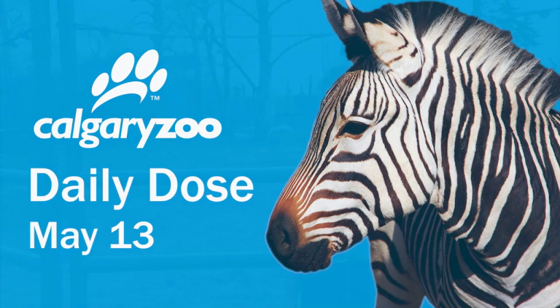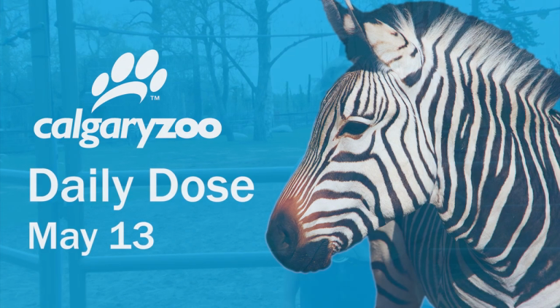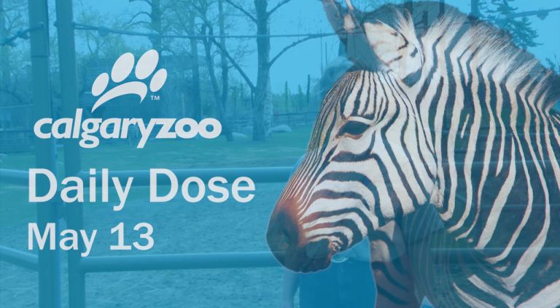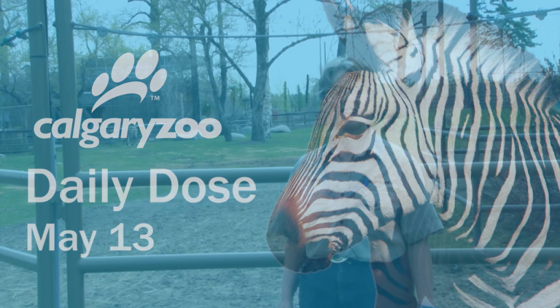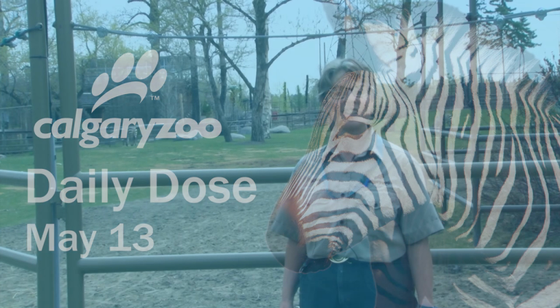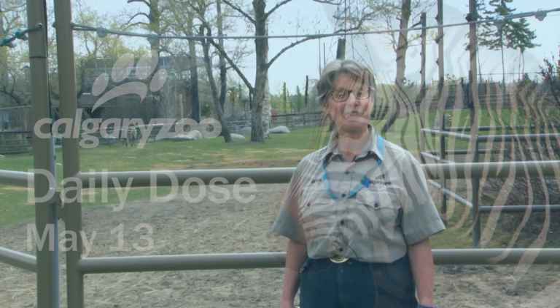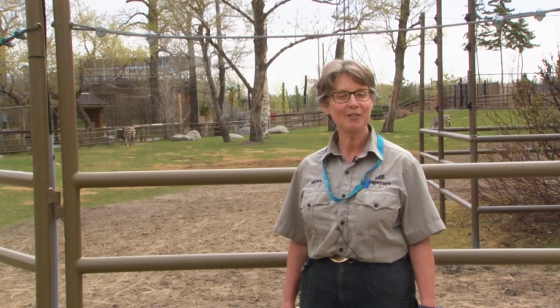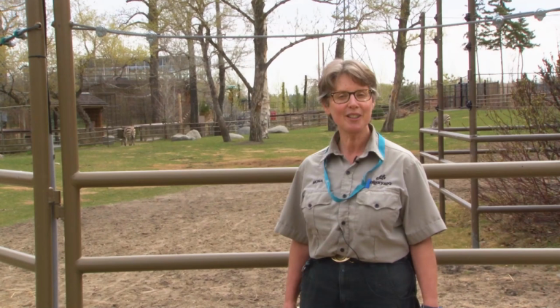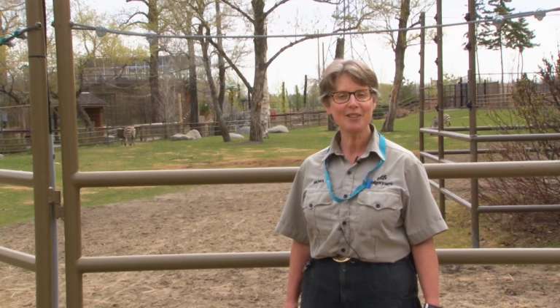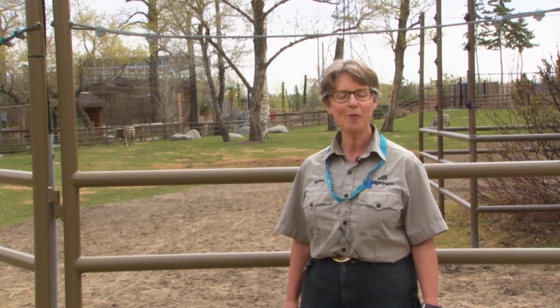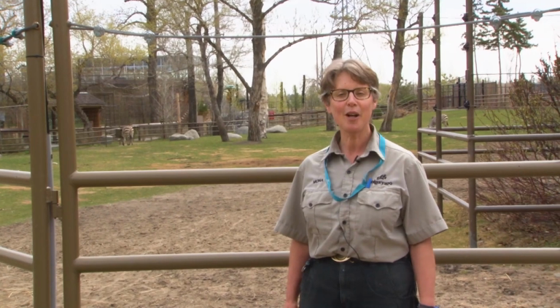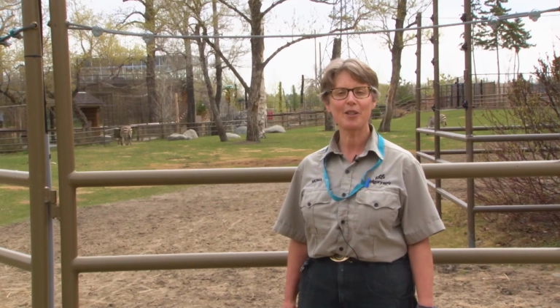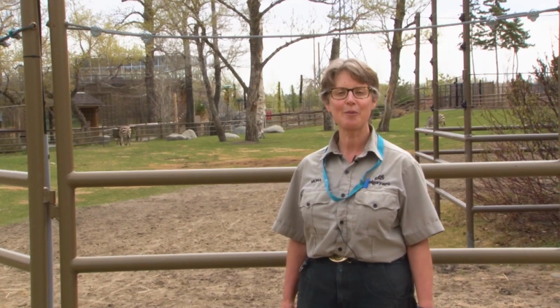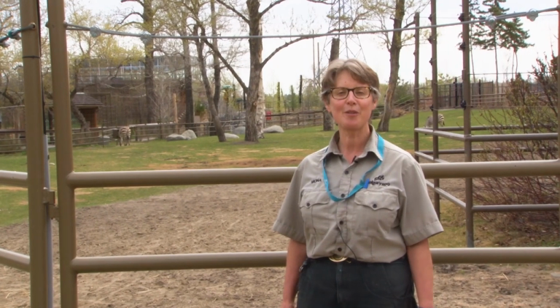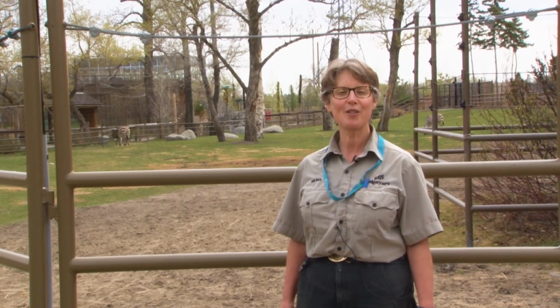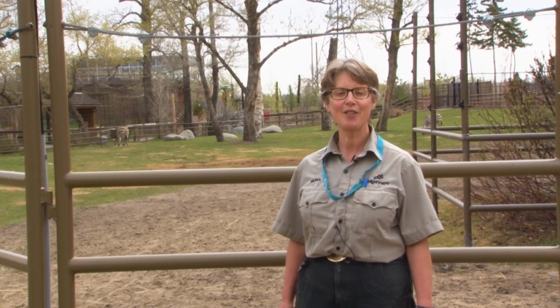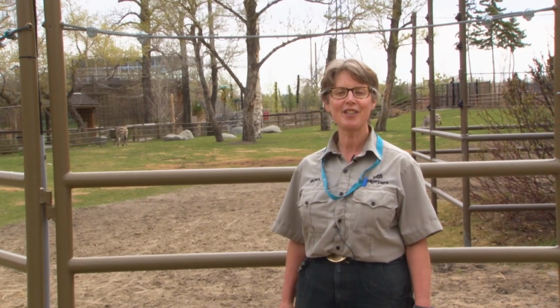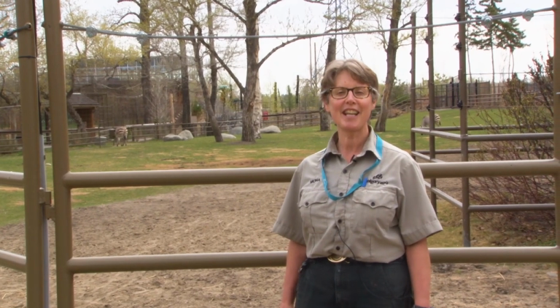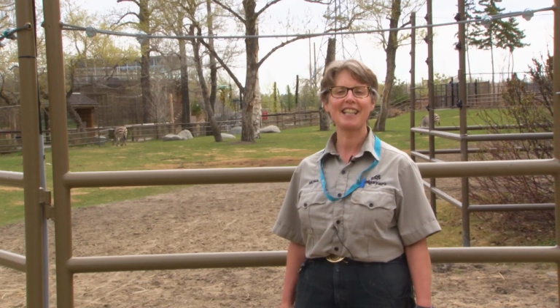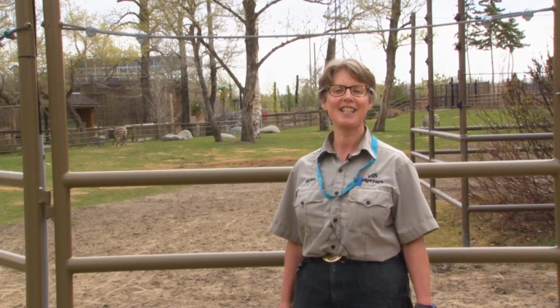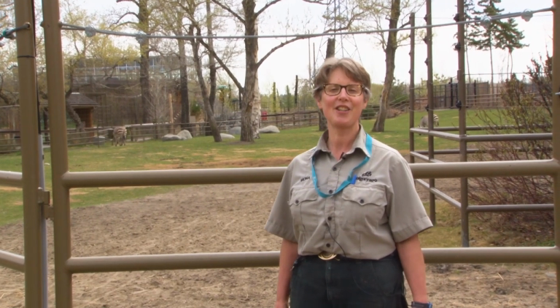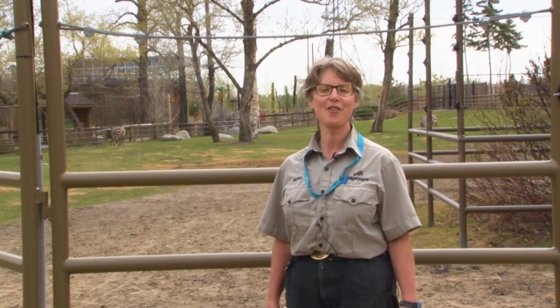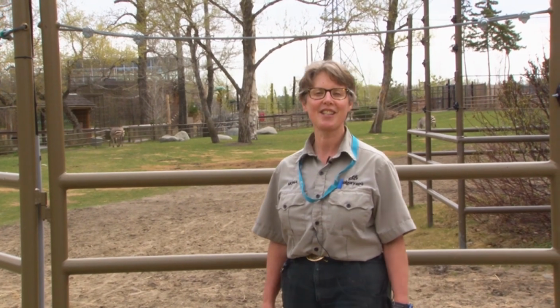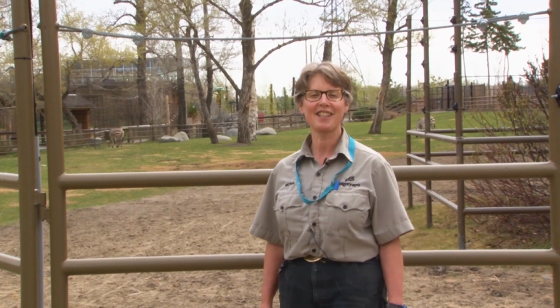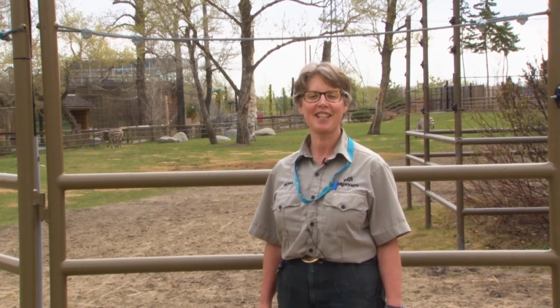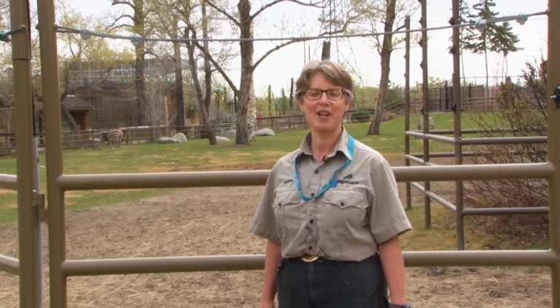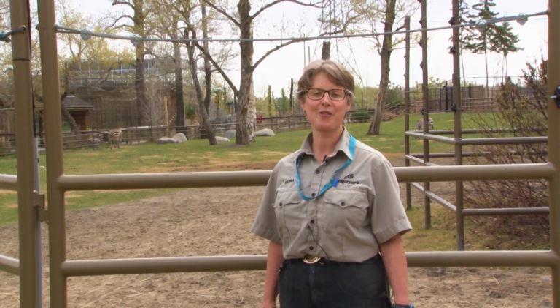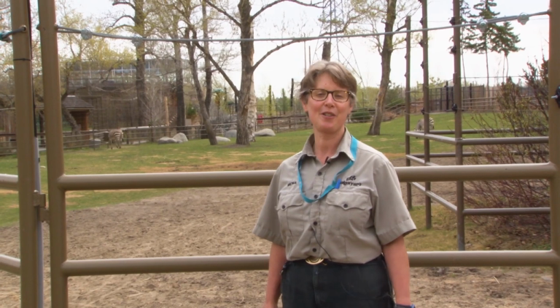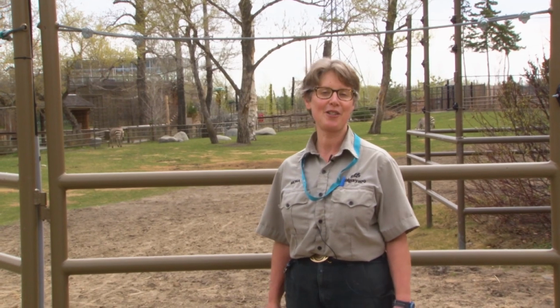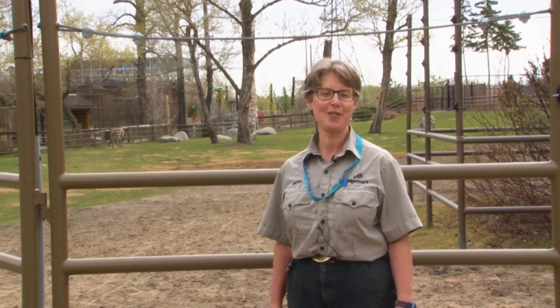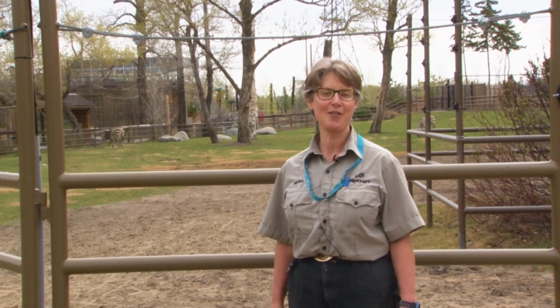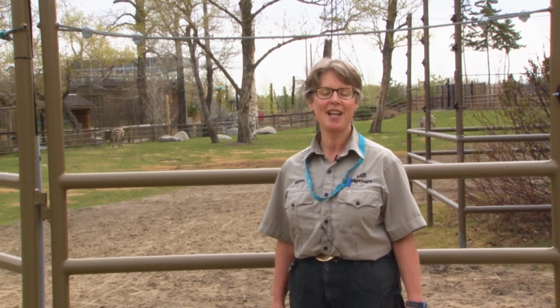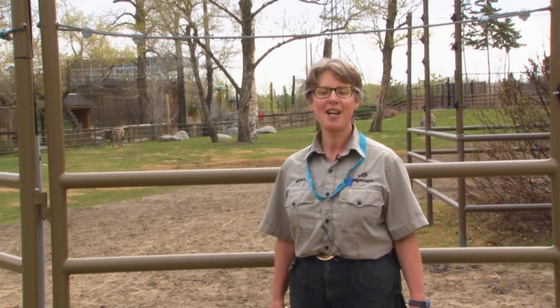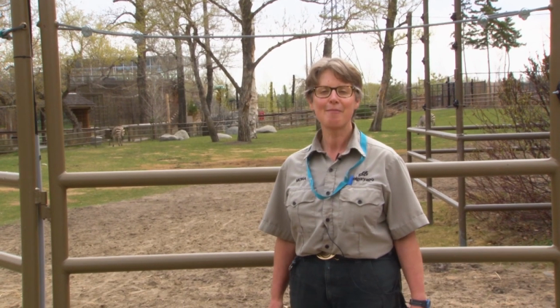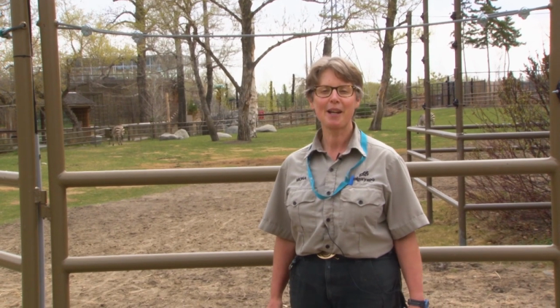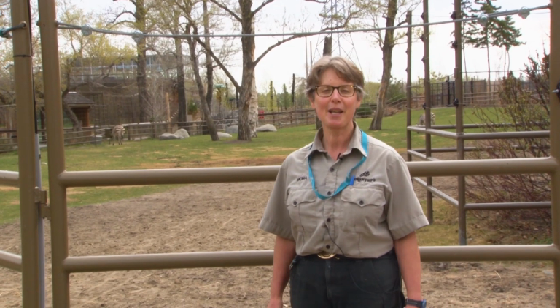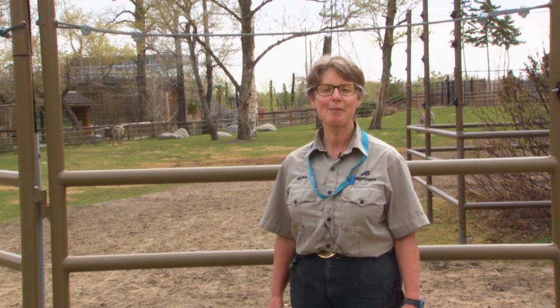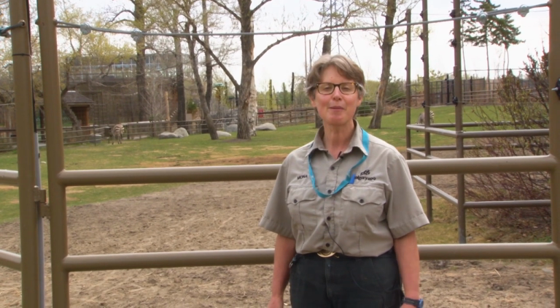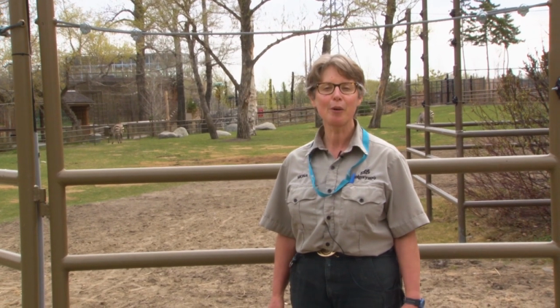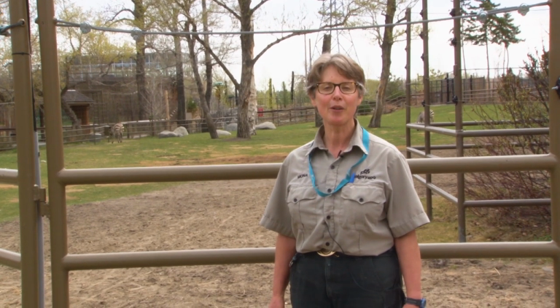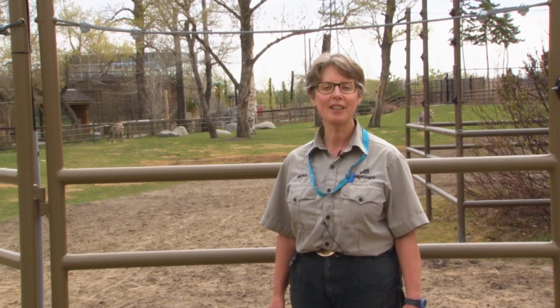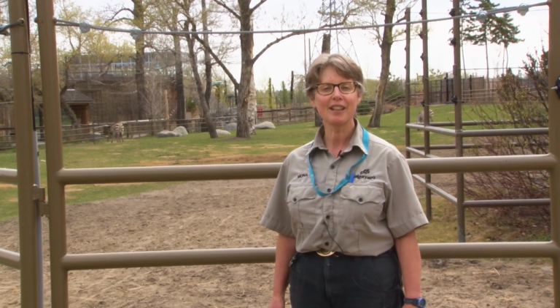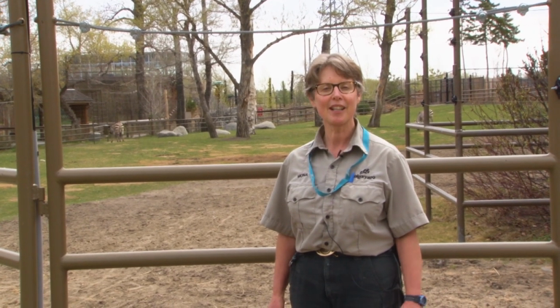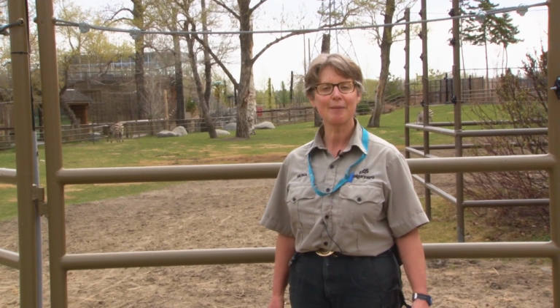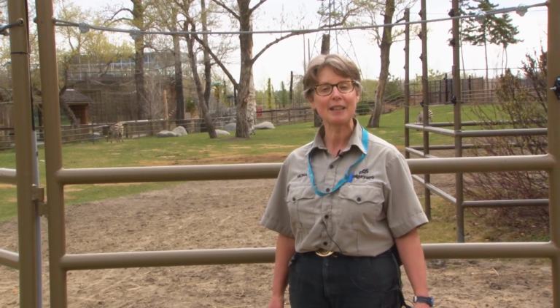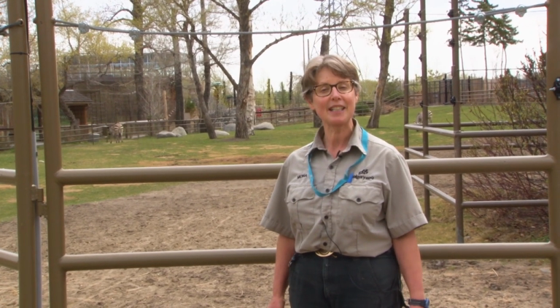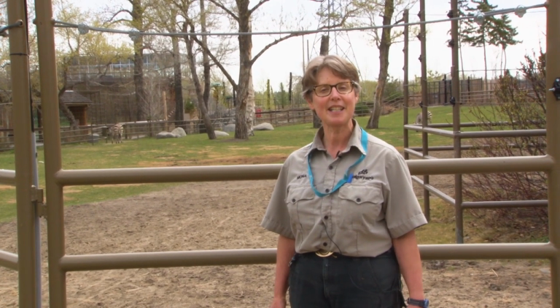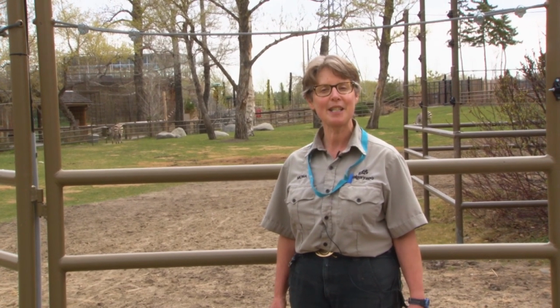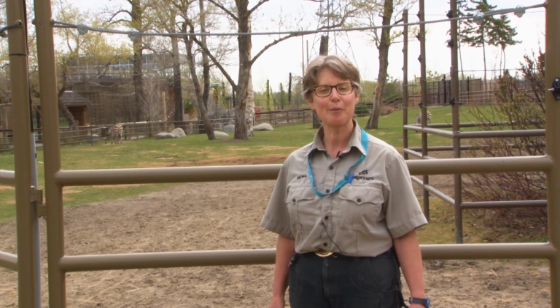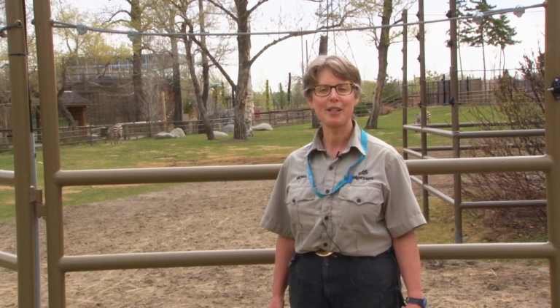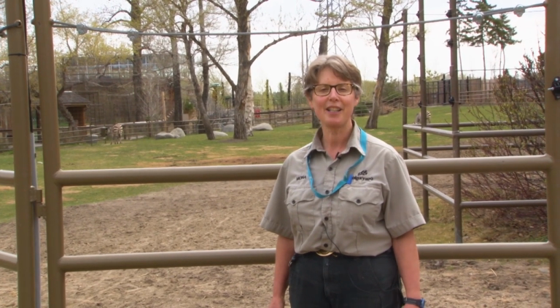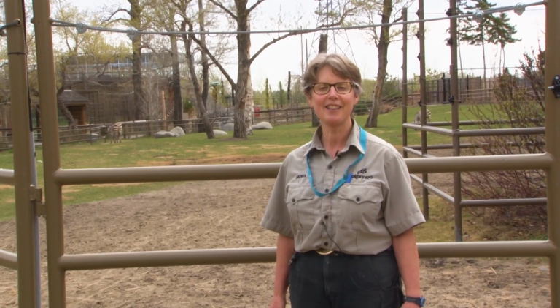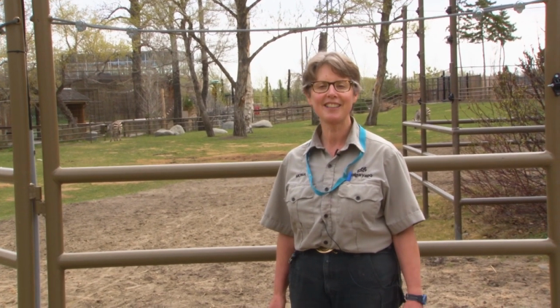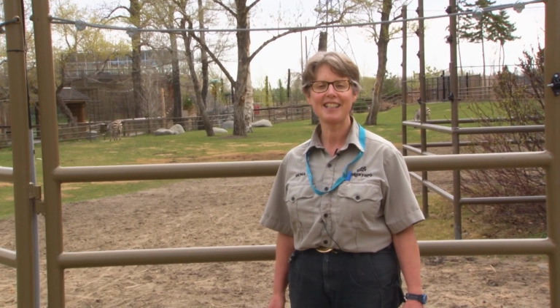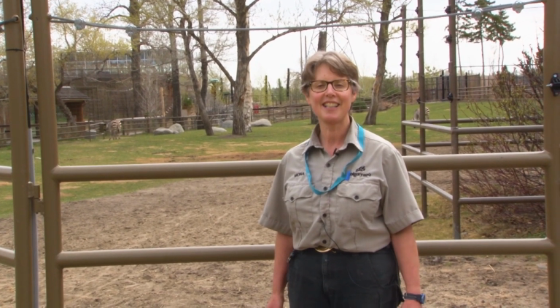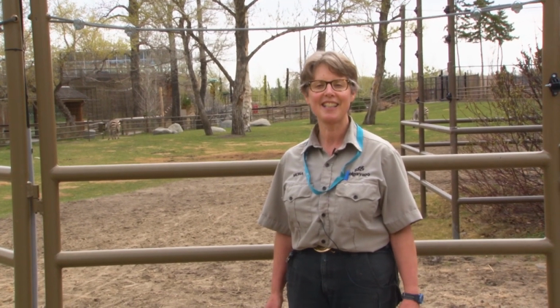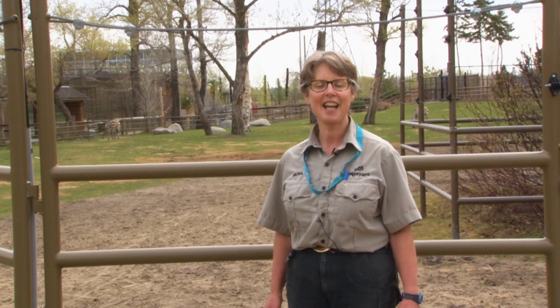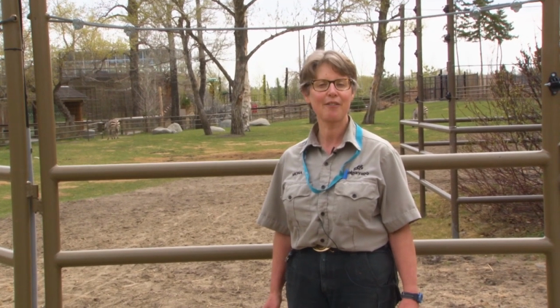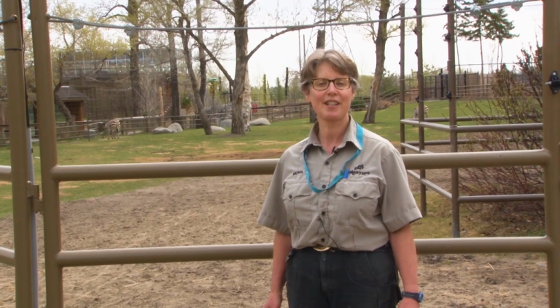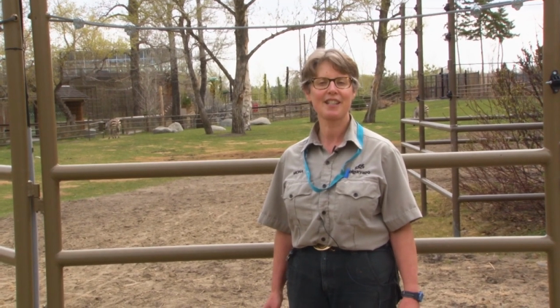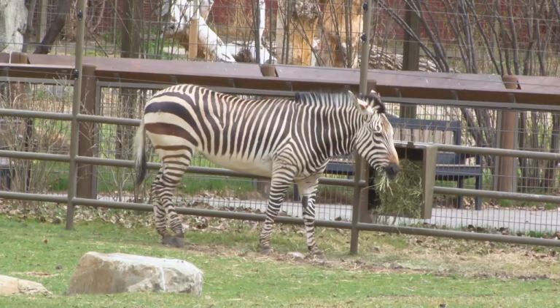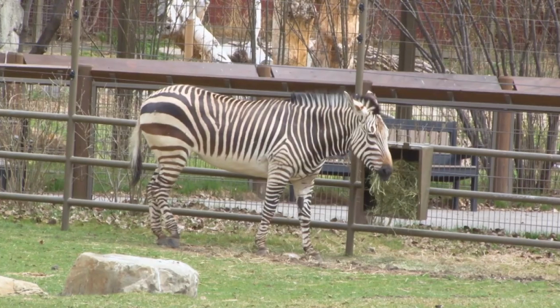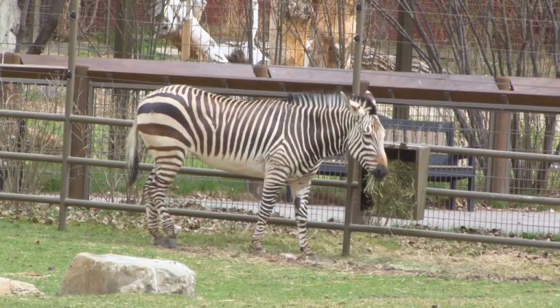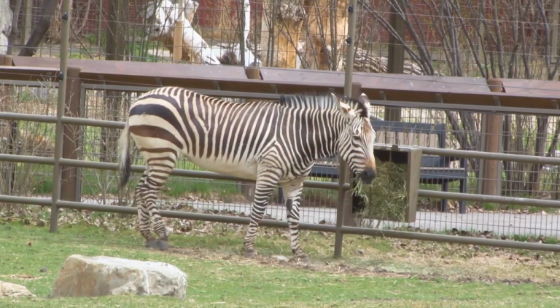Hi everyone. Welcome to your Daily Dose at the Calgary Zoo. My name is Mona, and I'm the lead keeper here in the African Savannah.